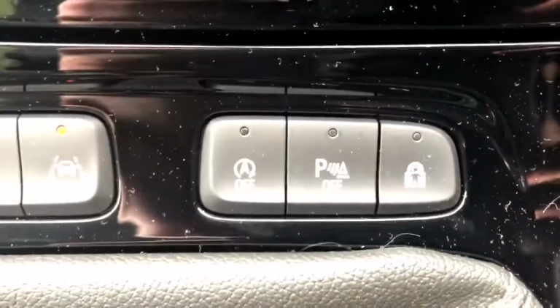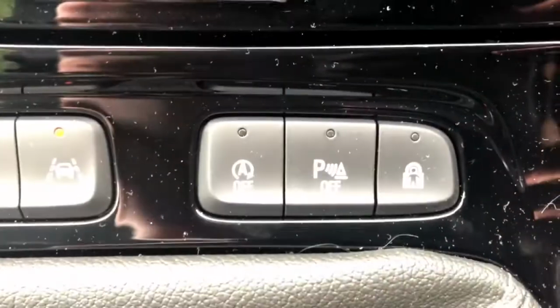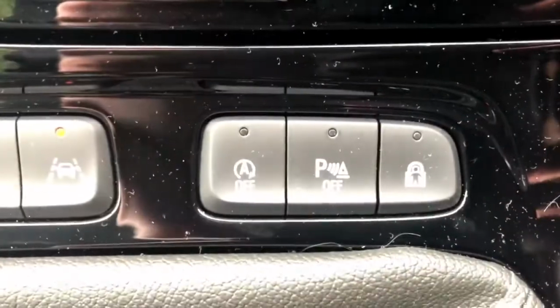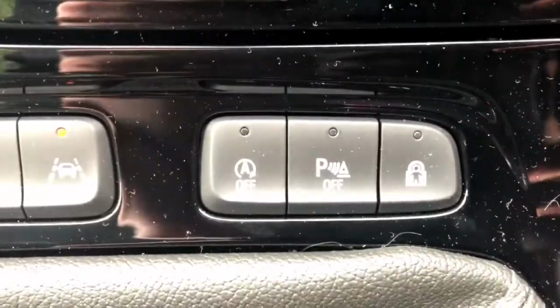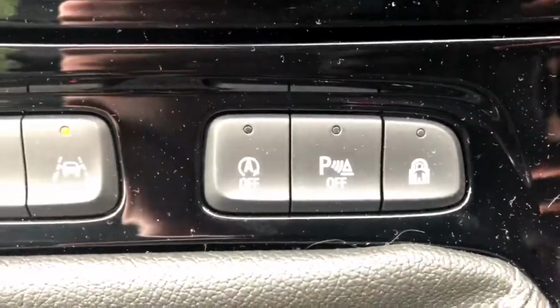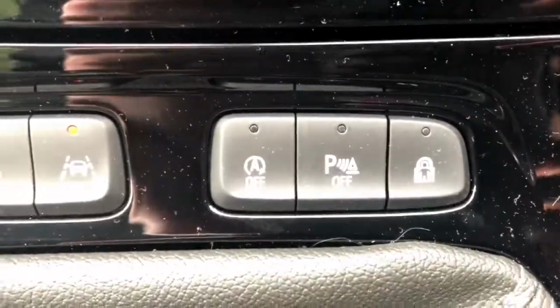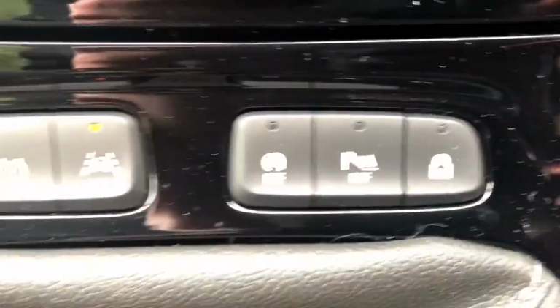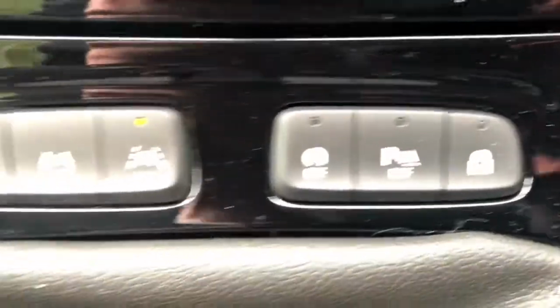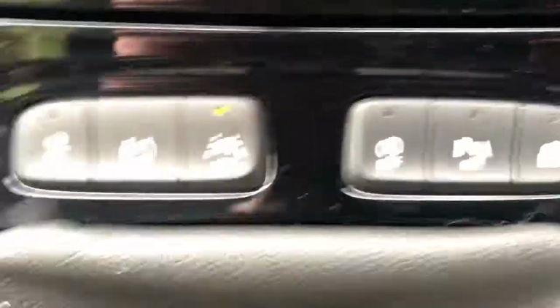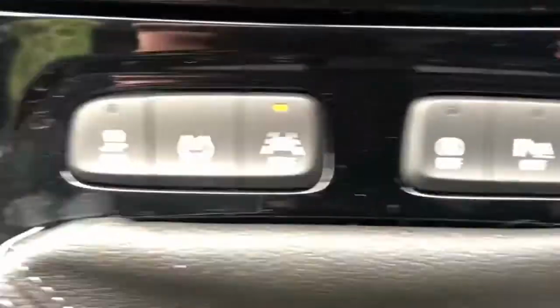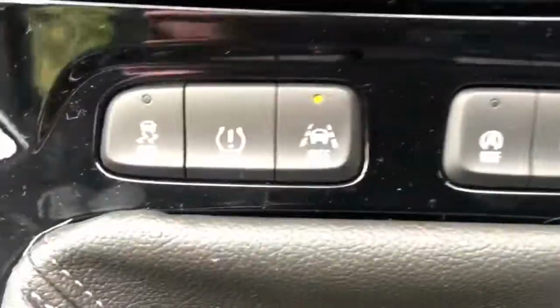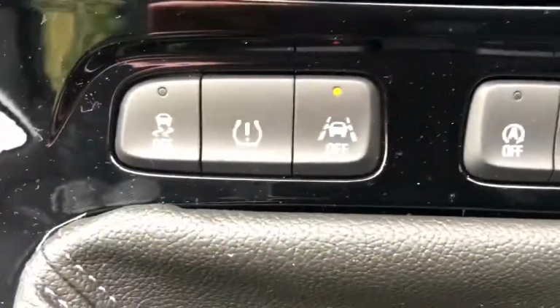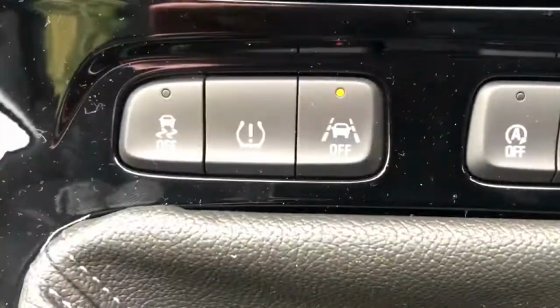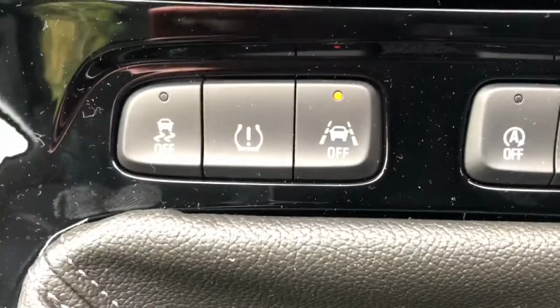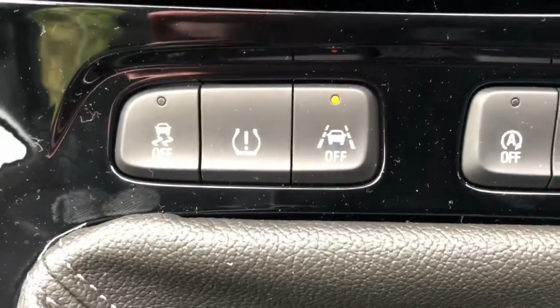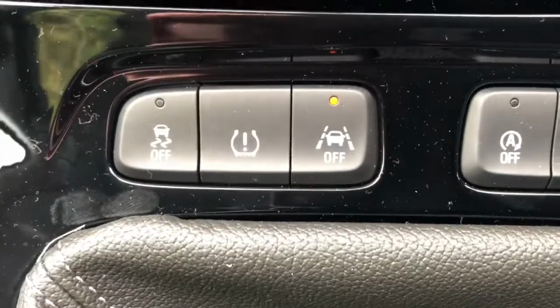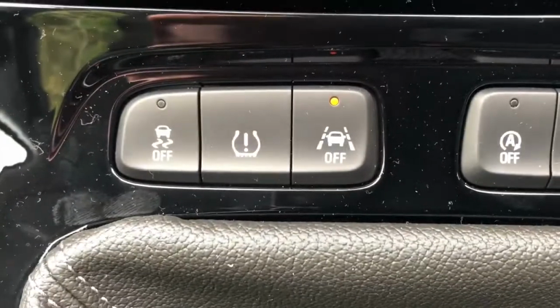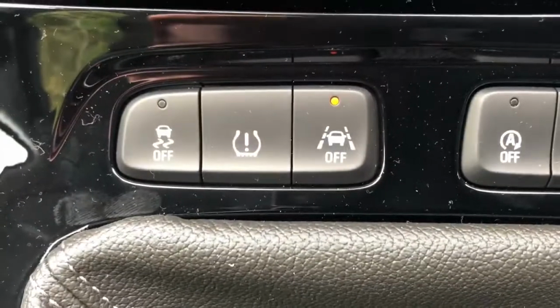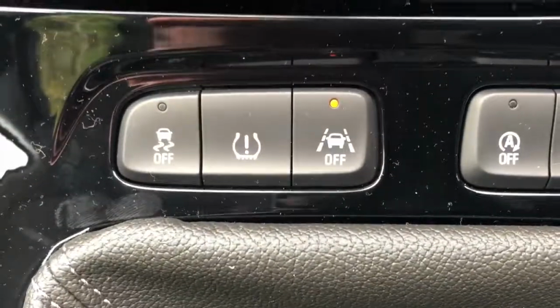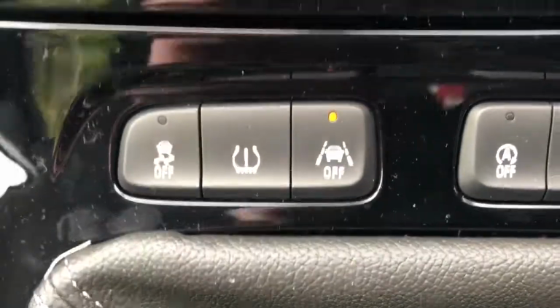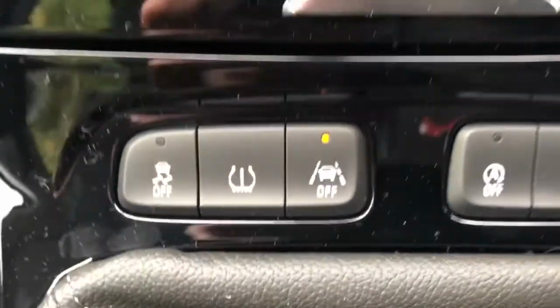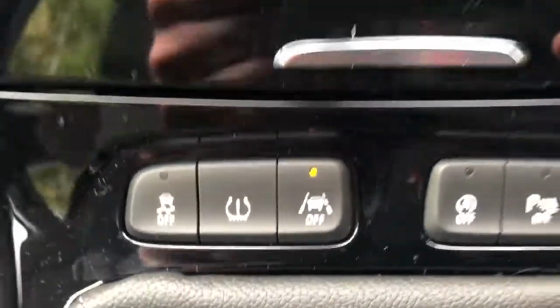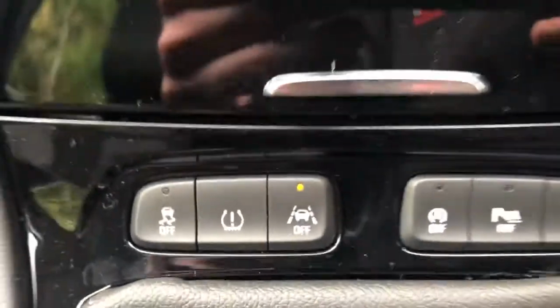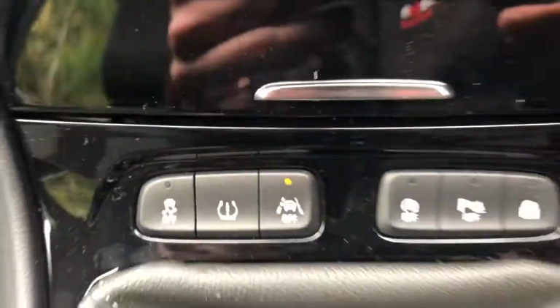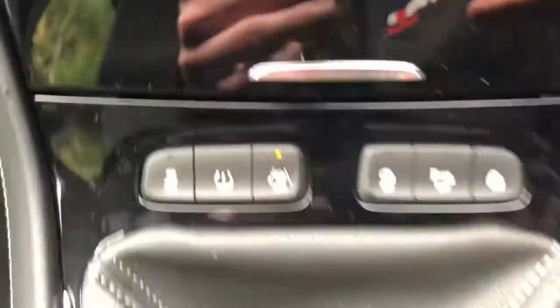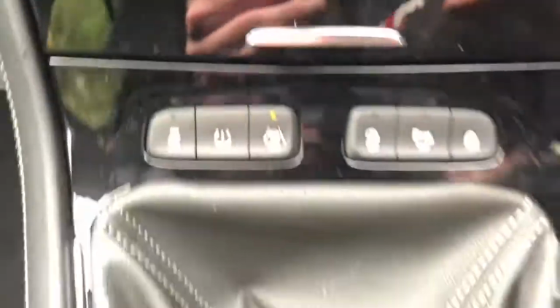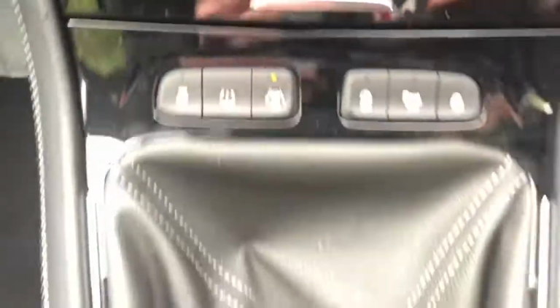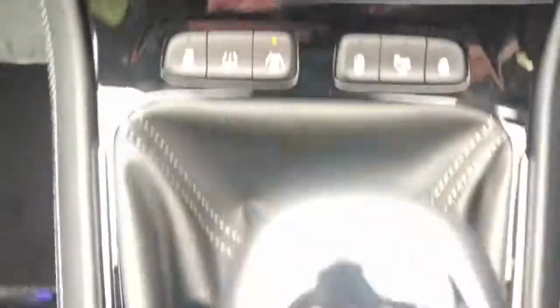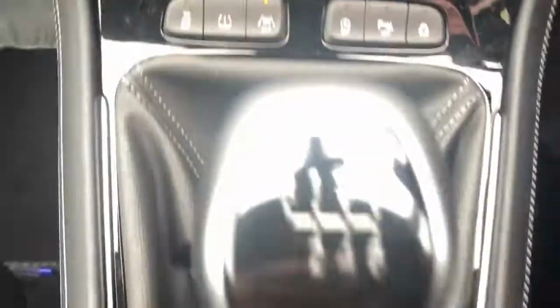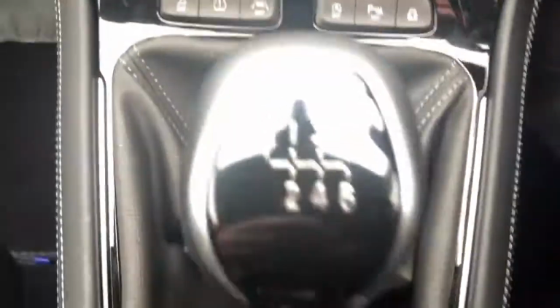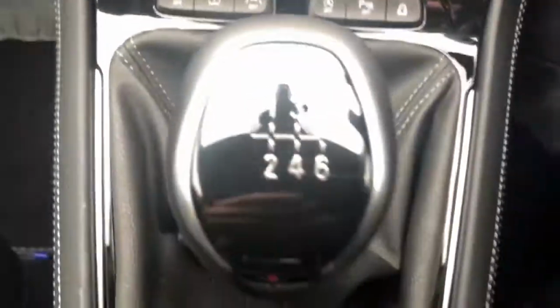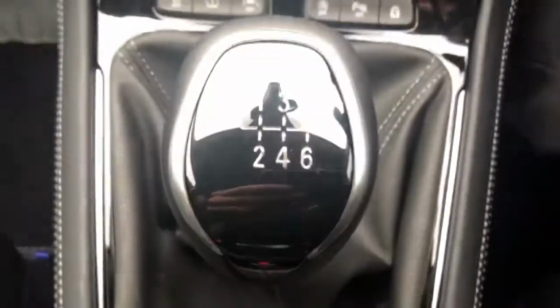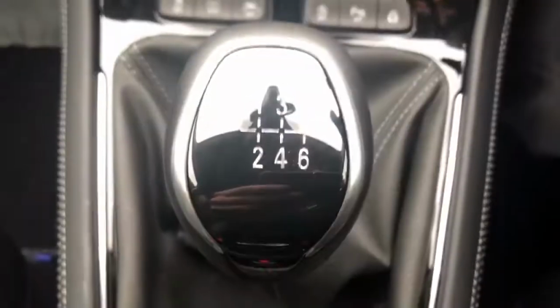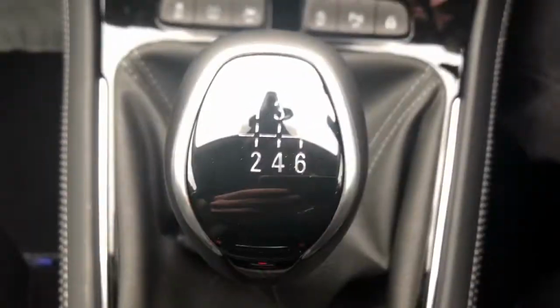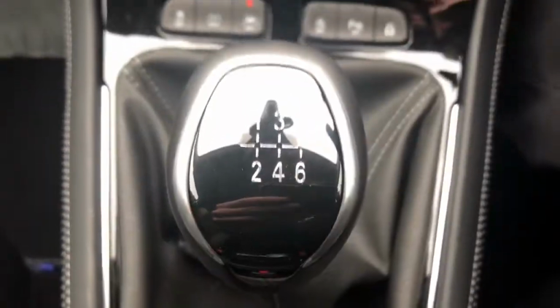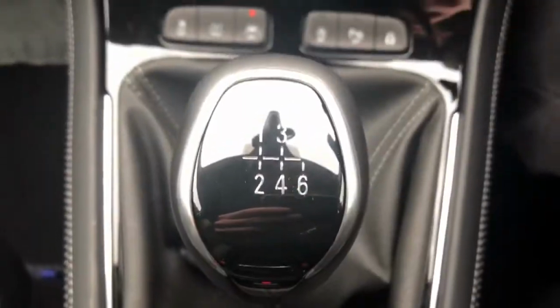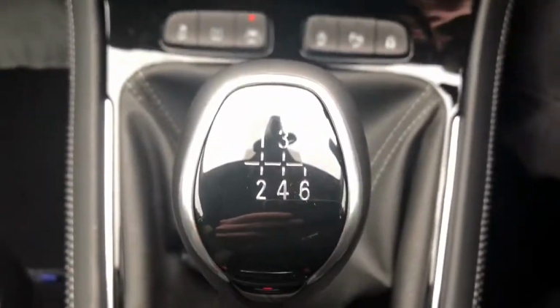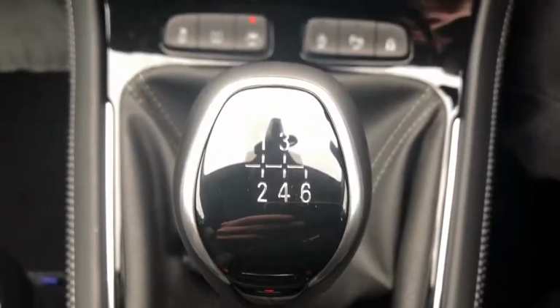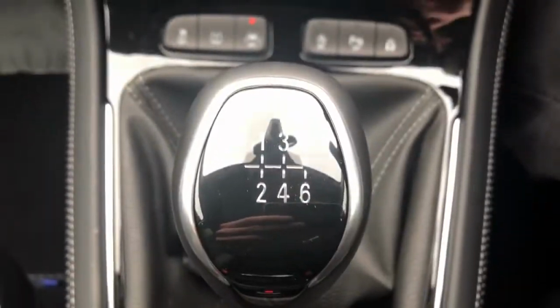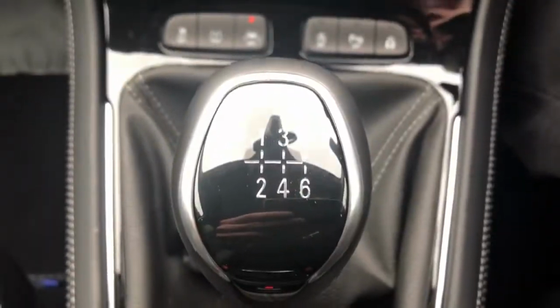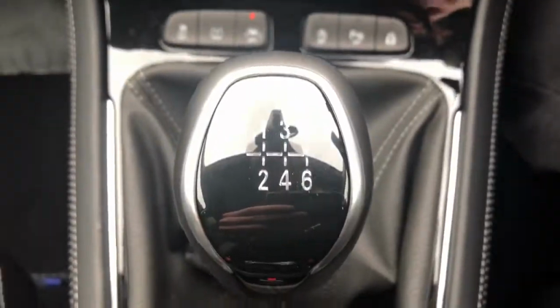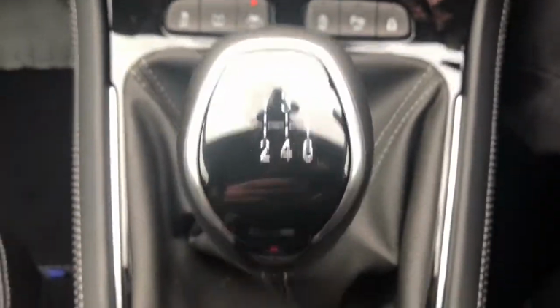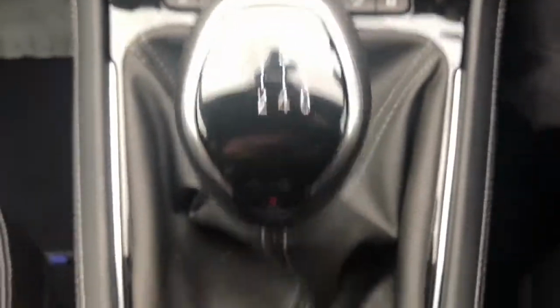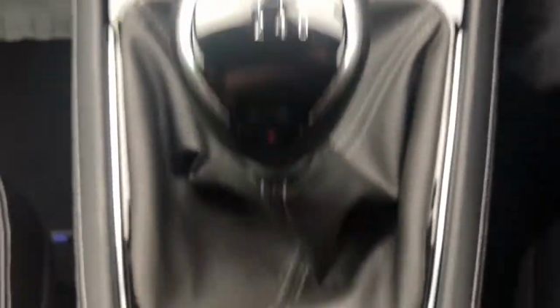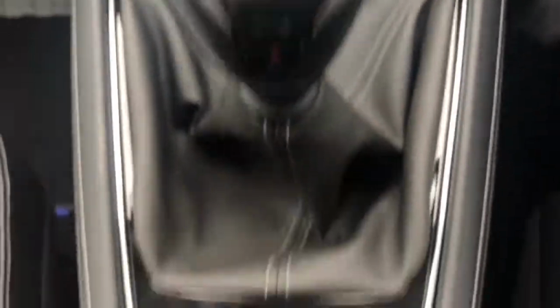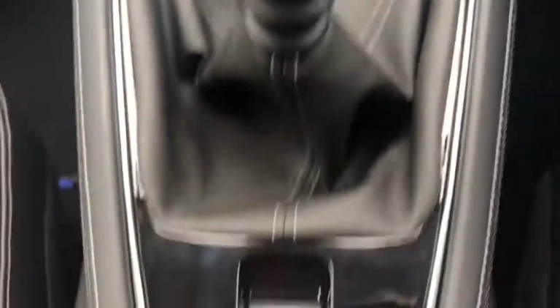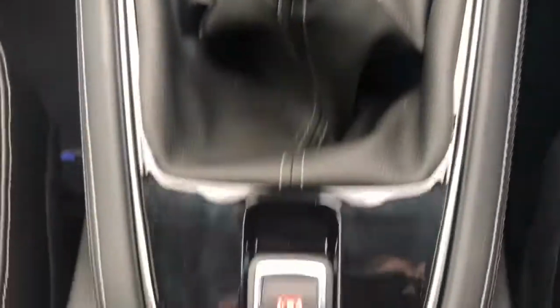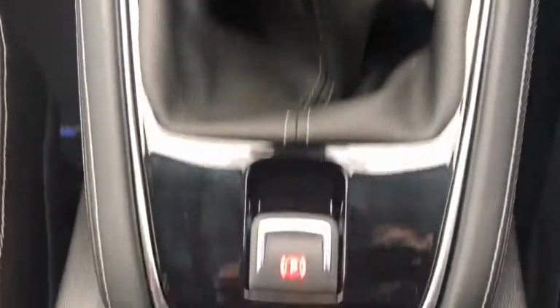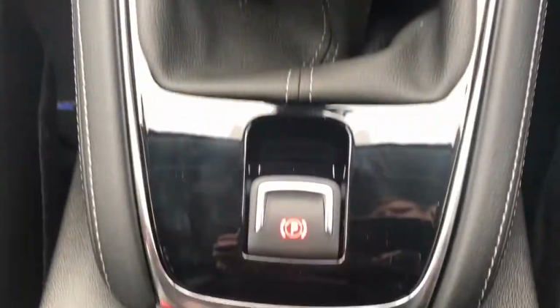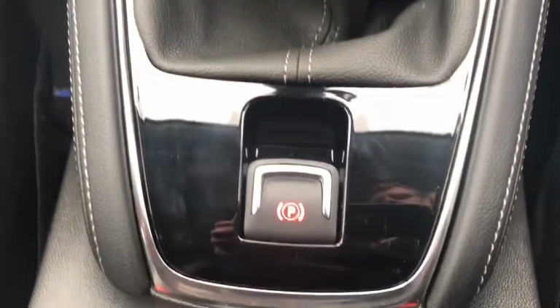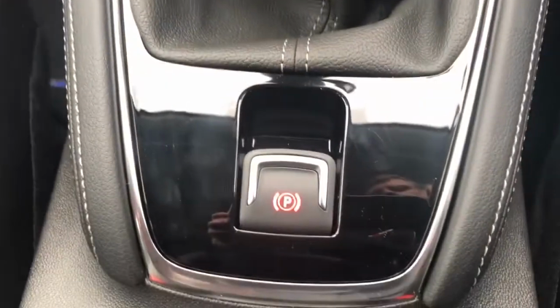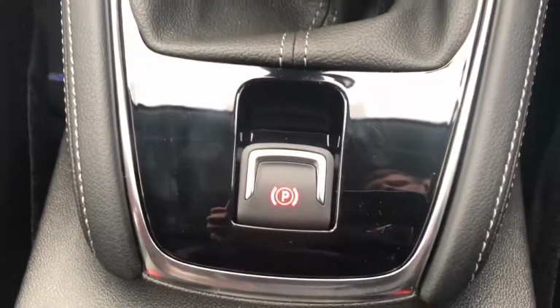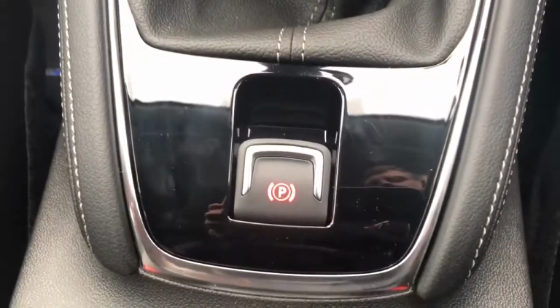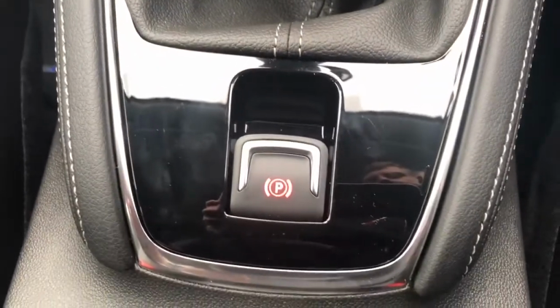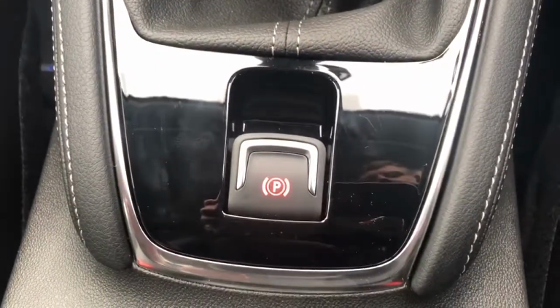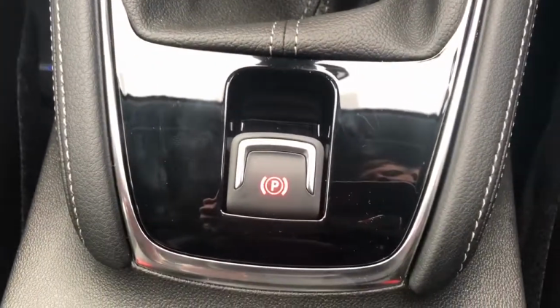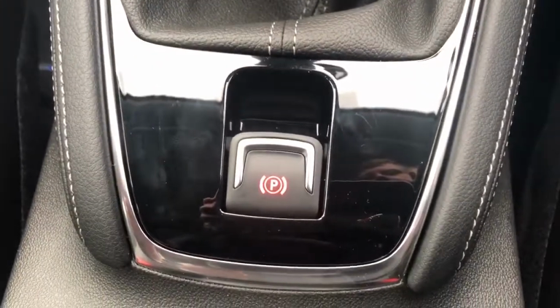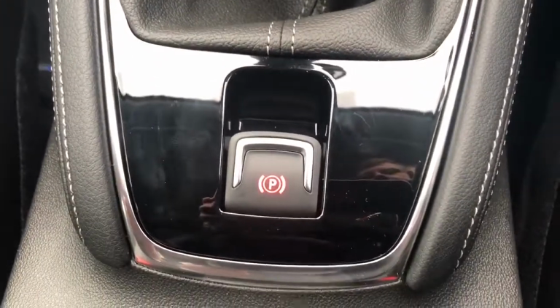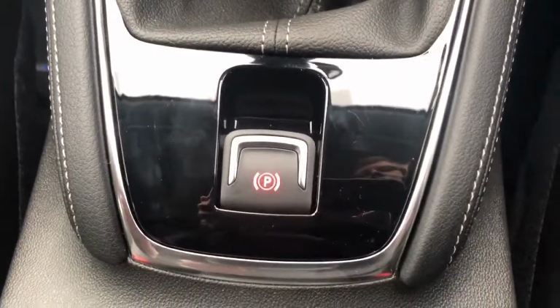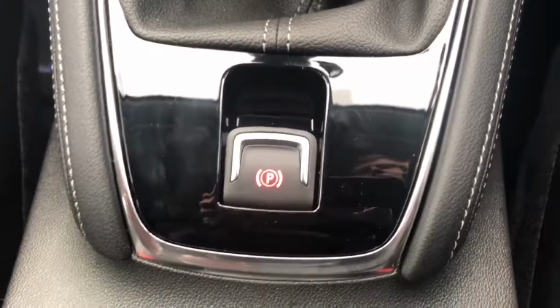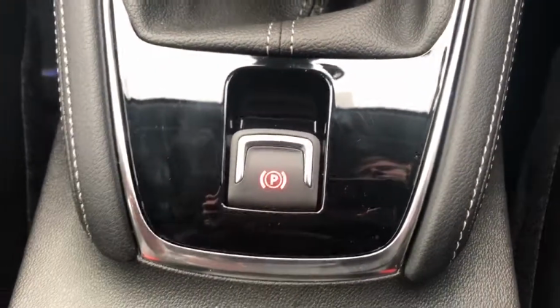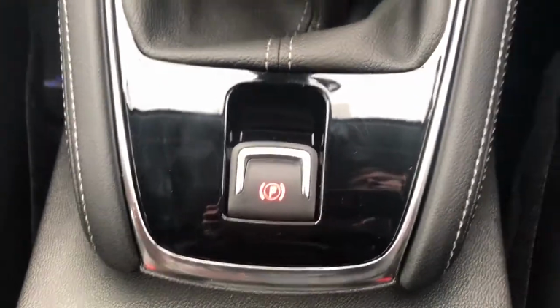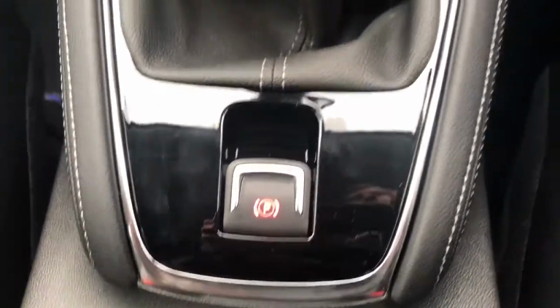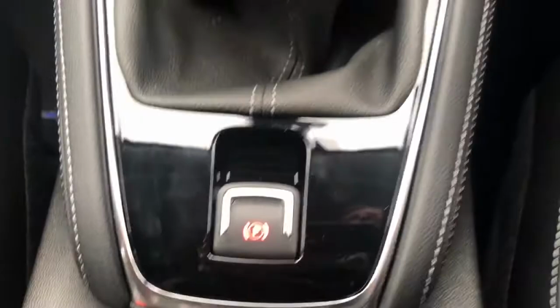Air conditioning with dual climate control, auto stop-start, lane change warning system, six-speed manual gearbox, and an electronic parking brake.